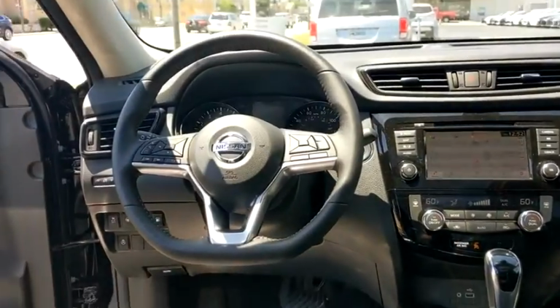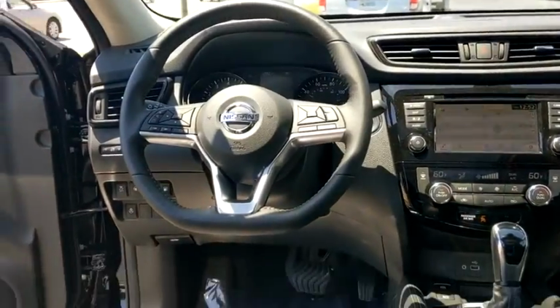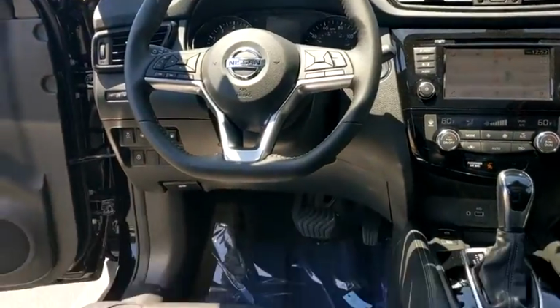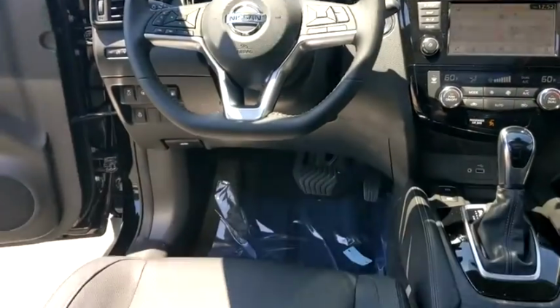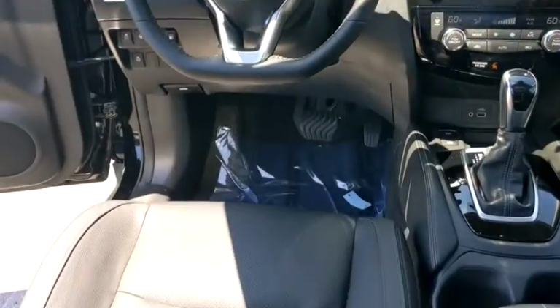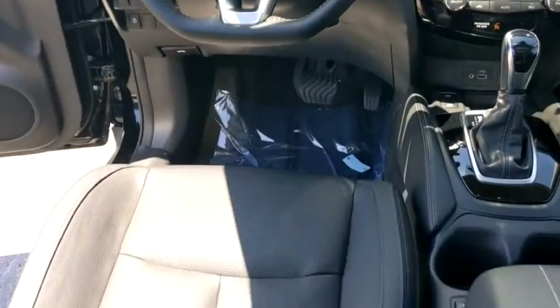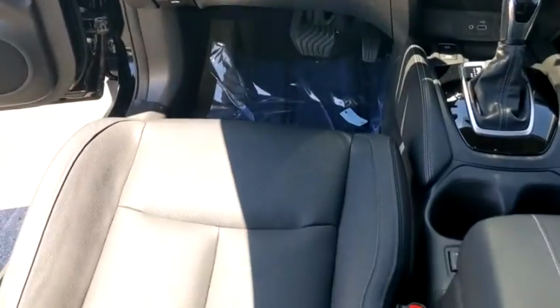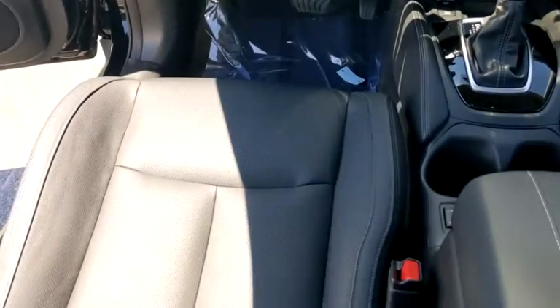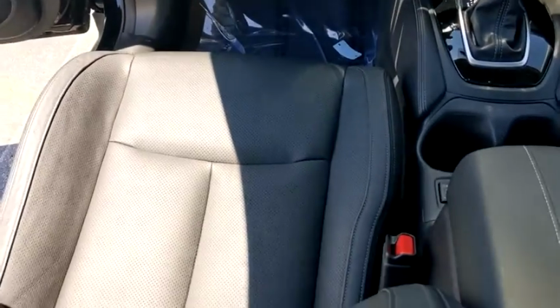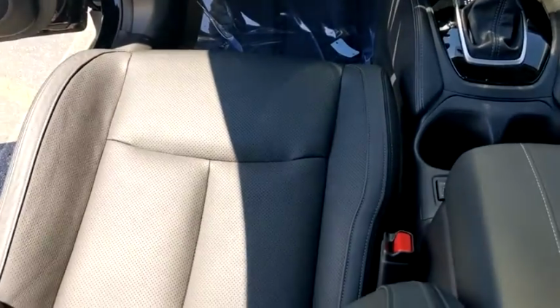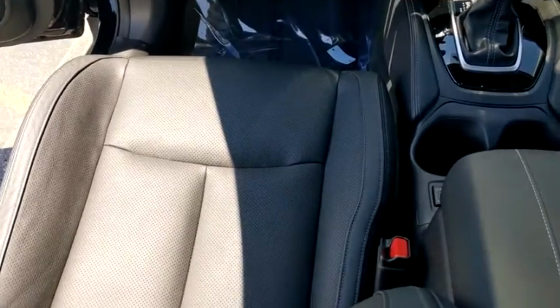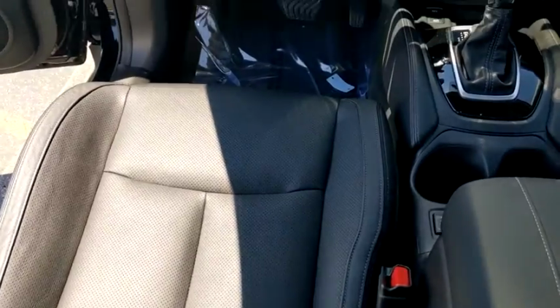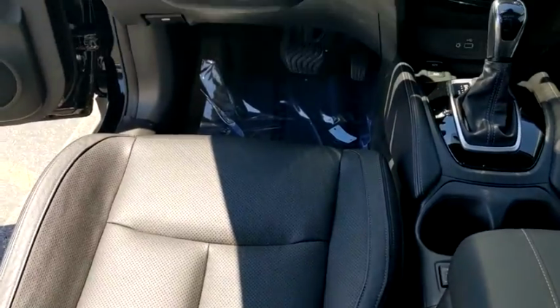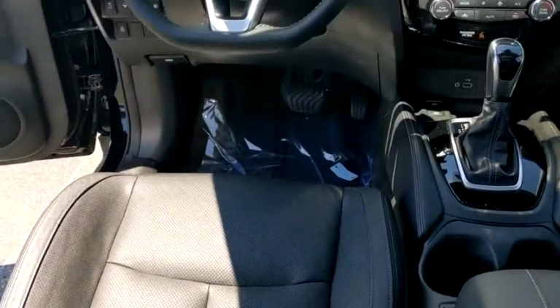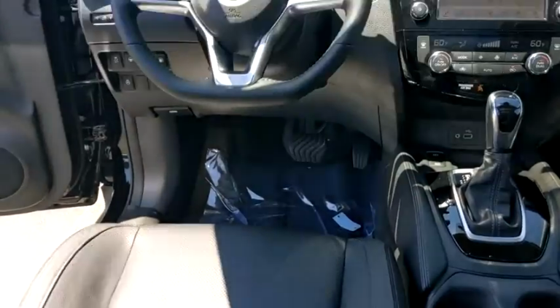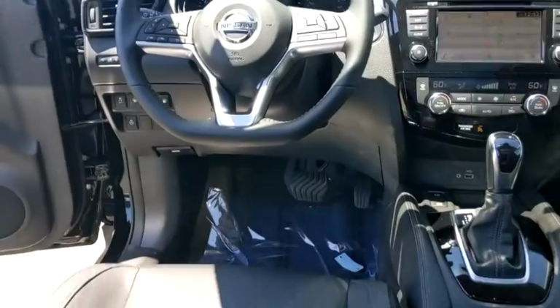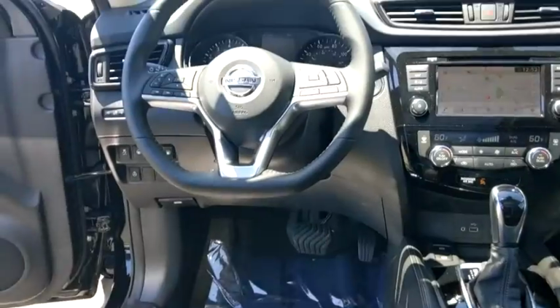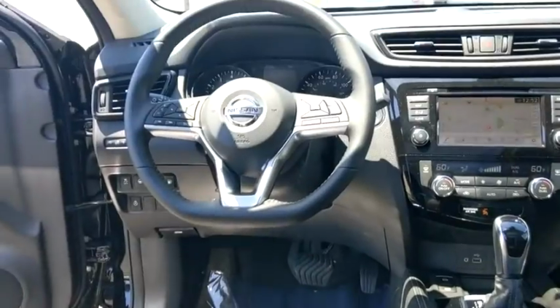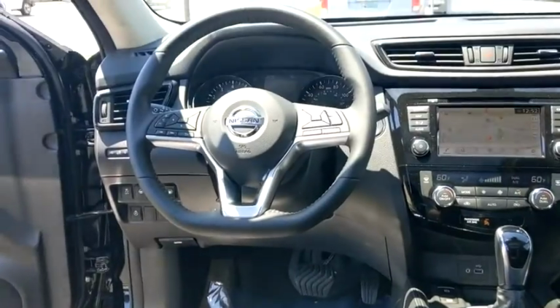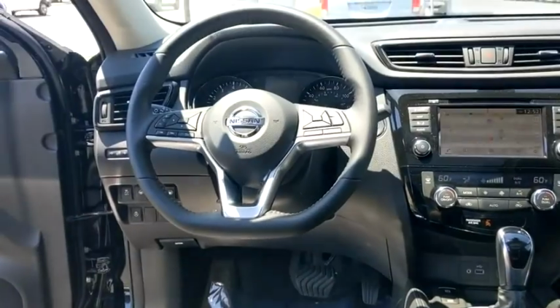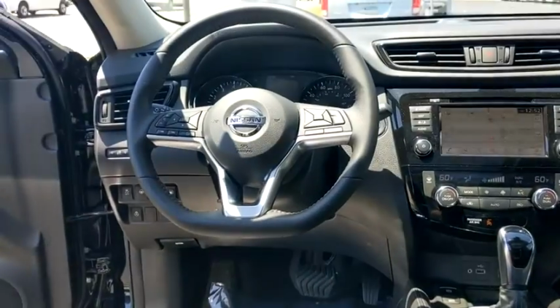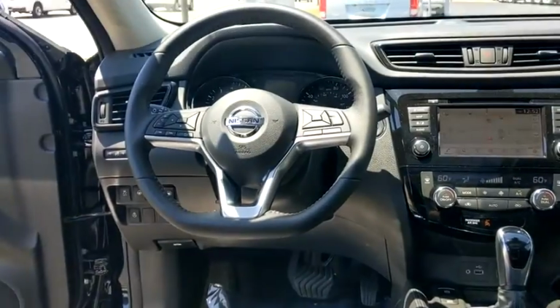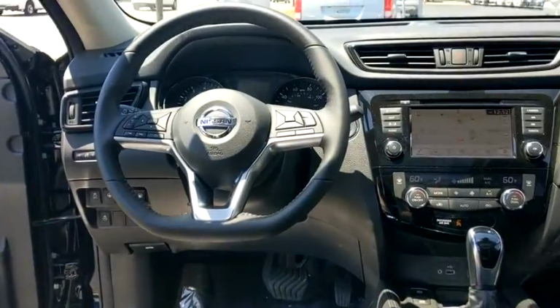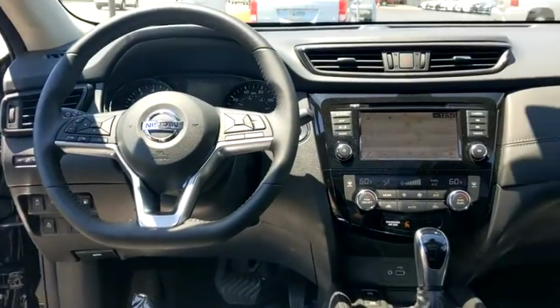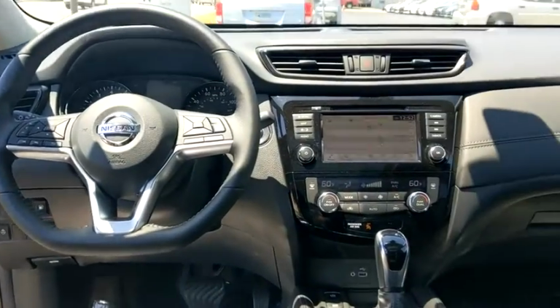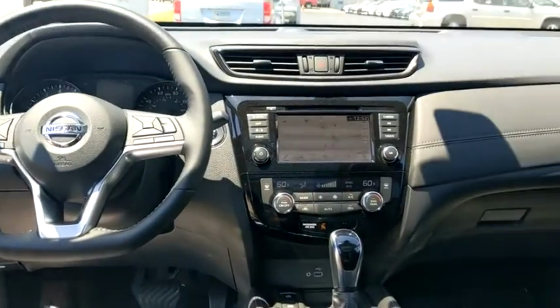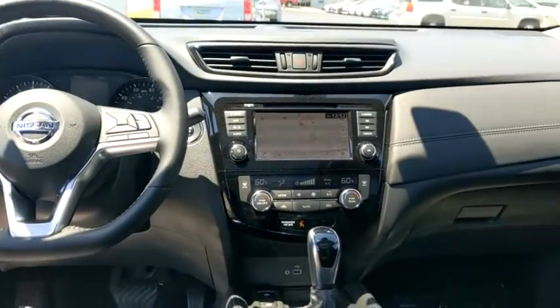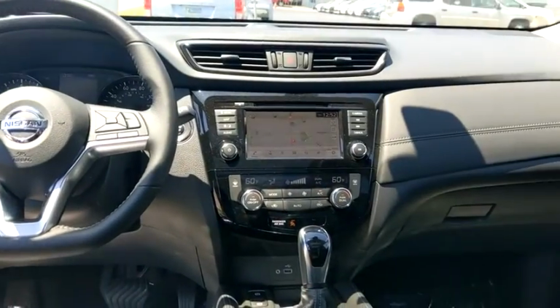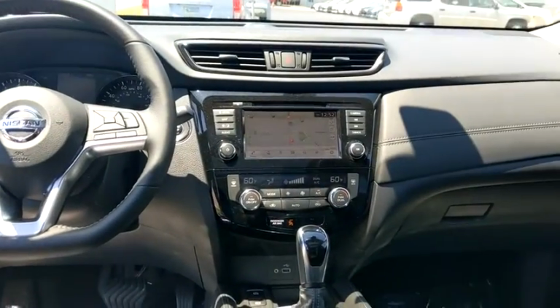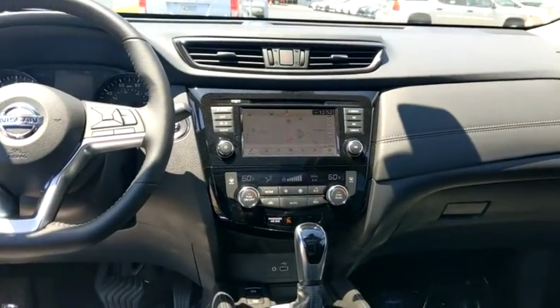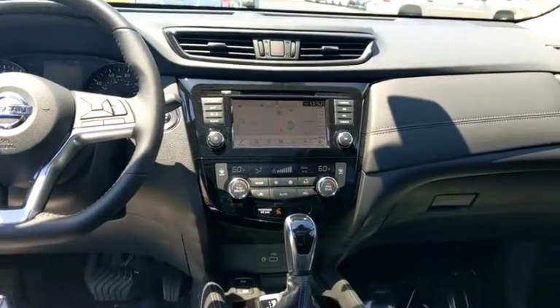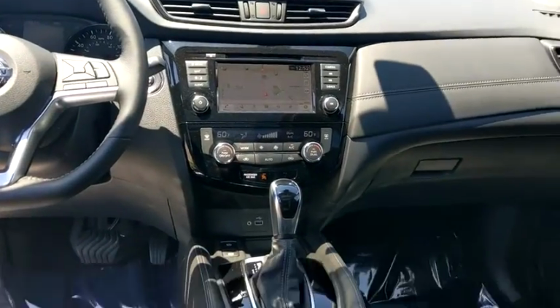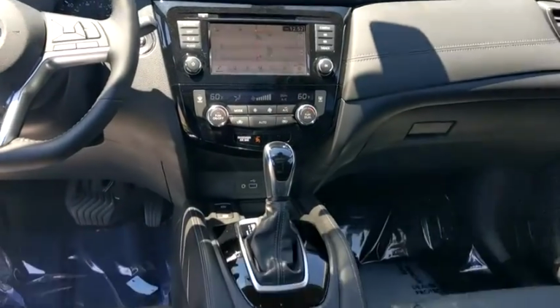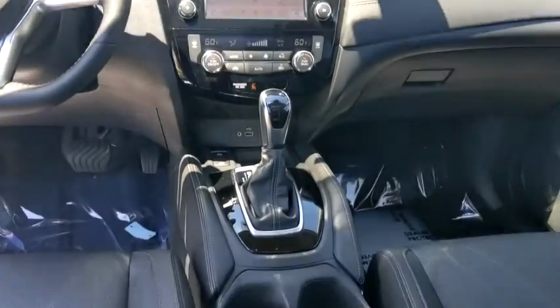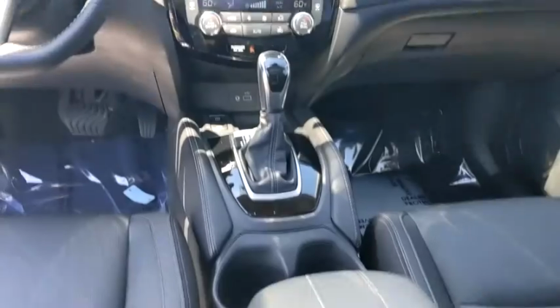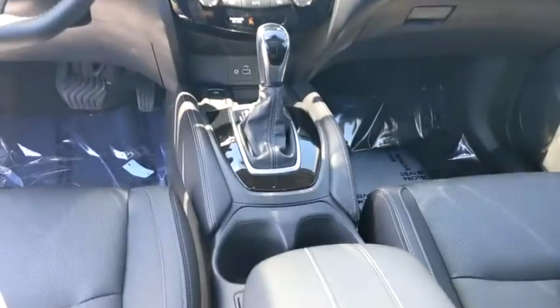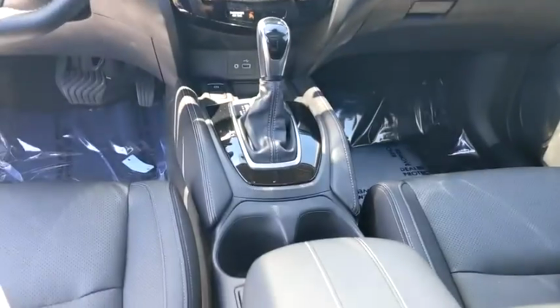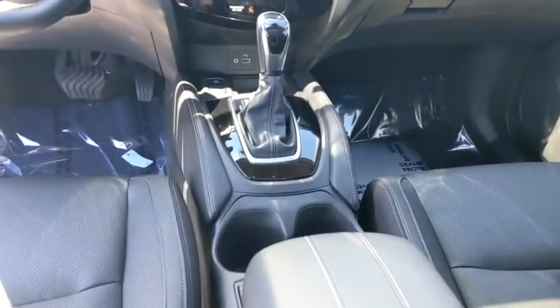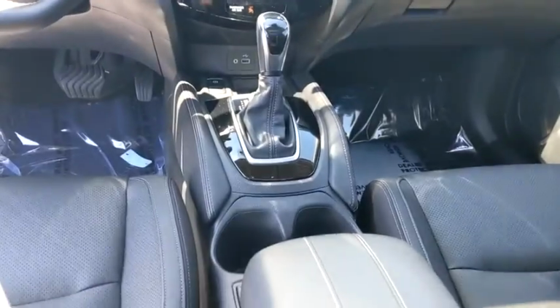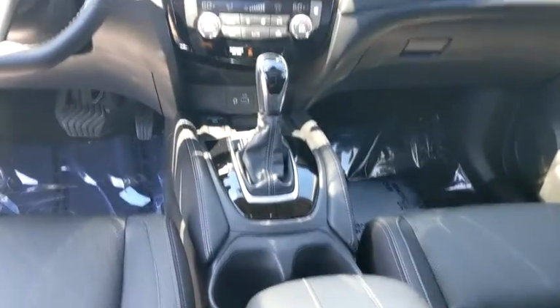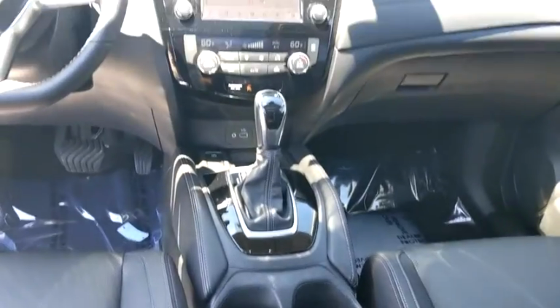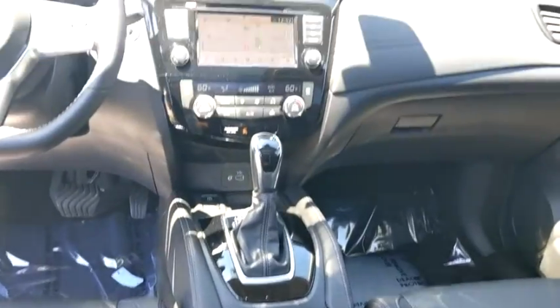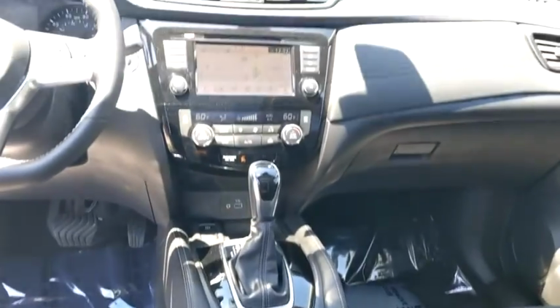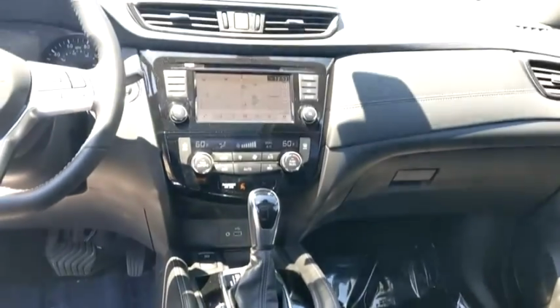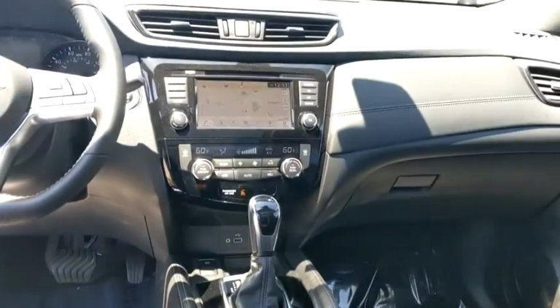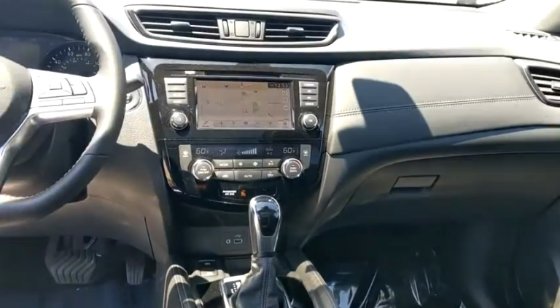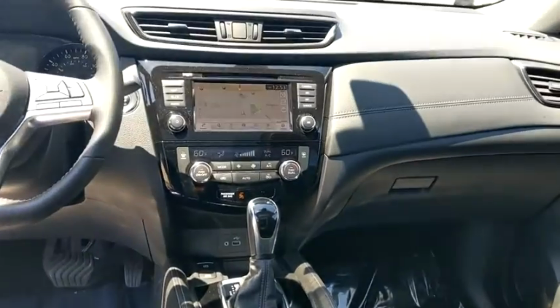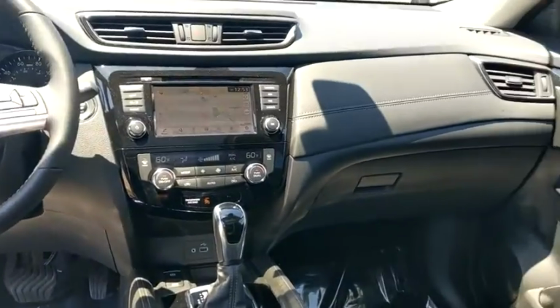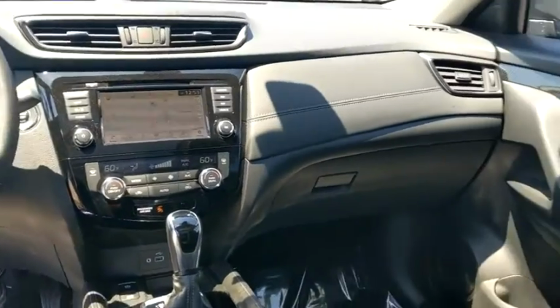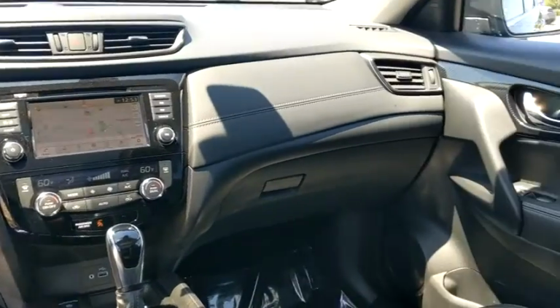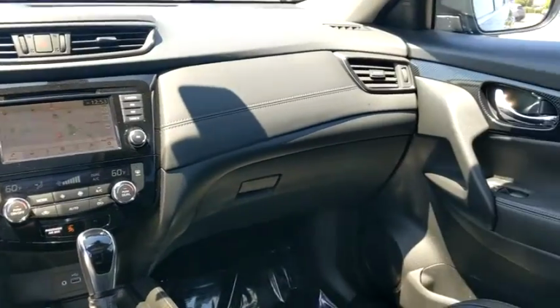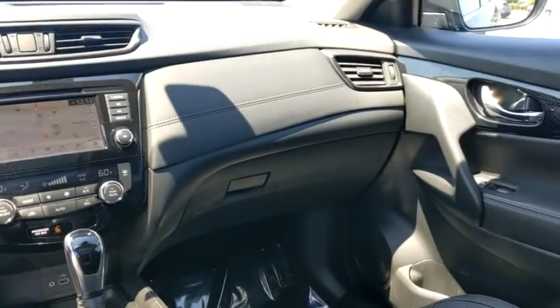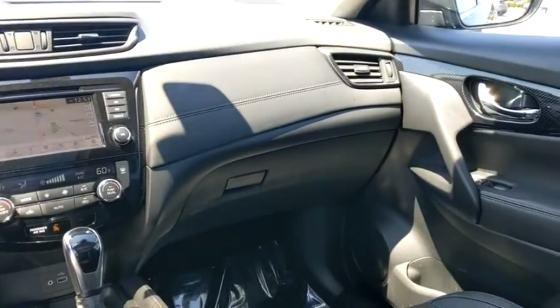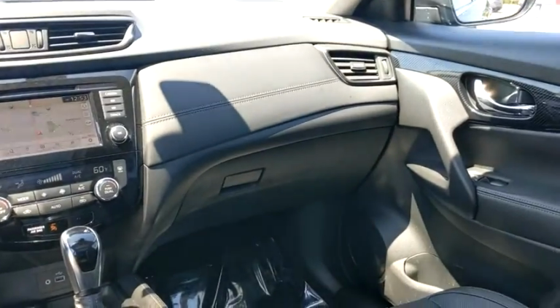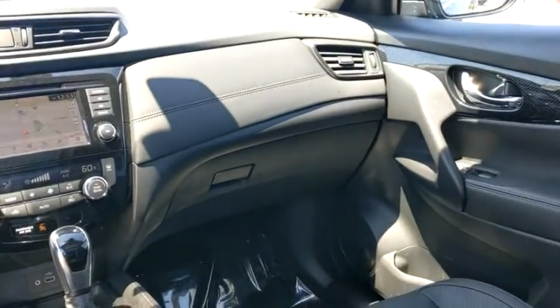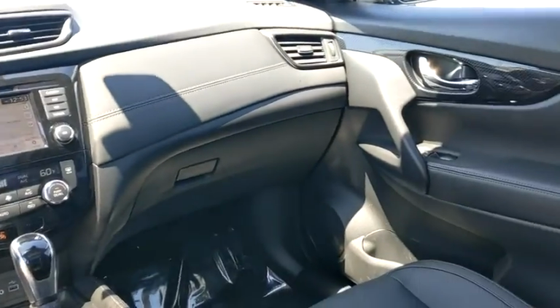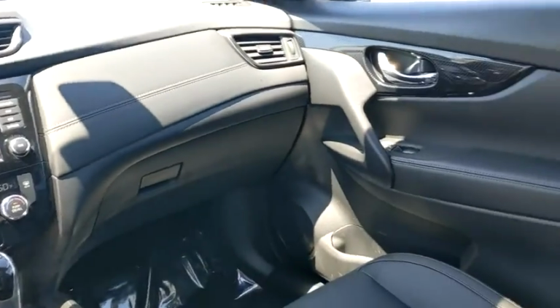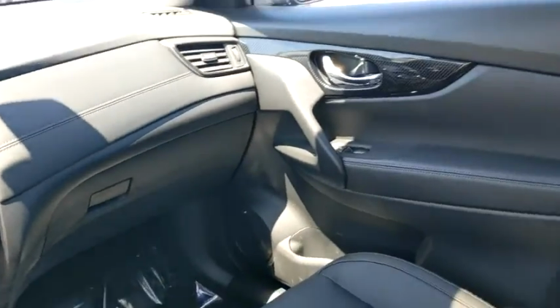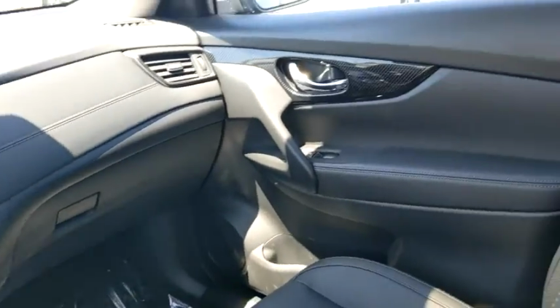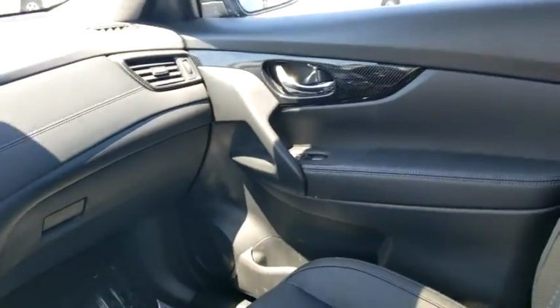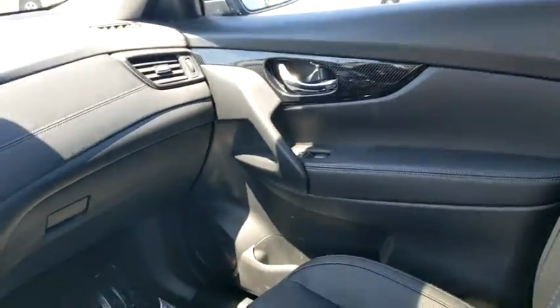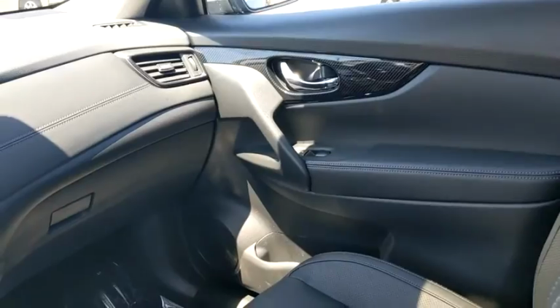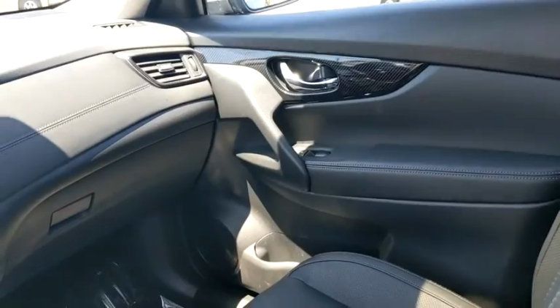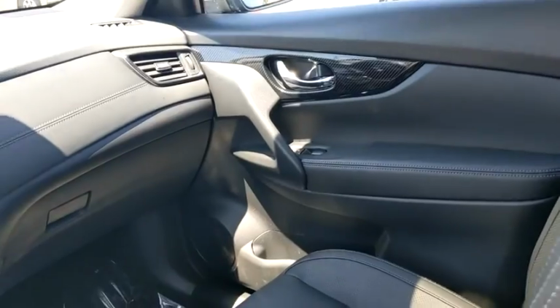Adjustable steering wheel, aluminum wheels, cruise control, keyless start, auto-dimming rear-view mirror, and four-wheel disc brakes.